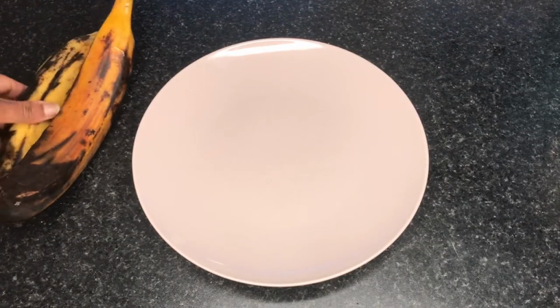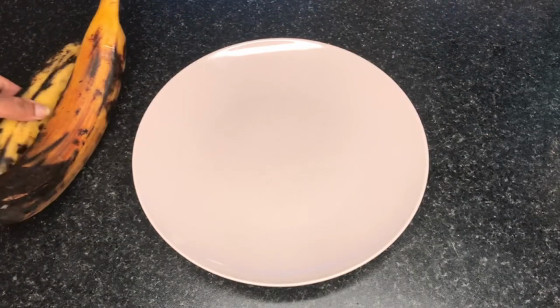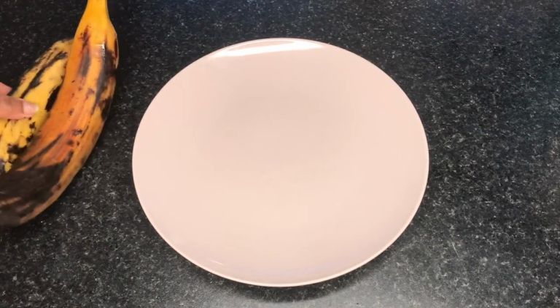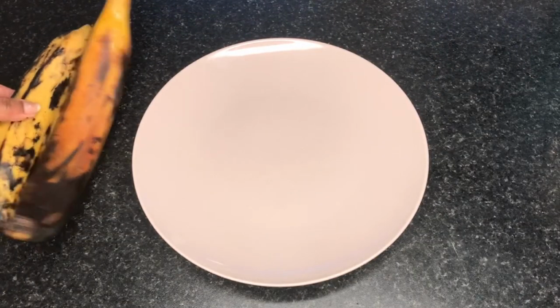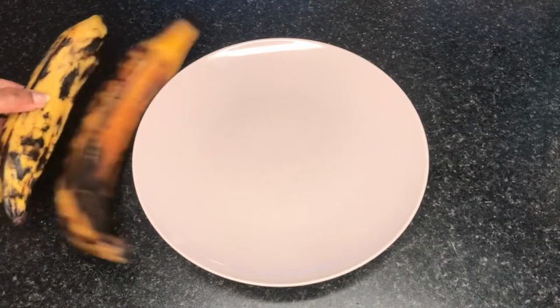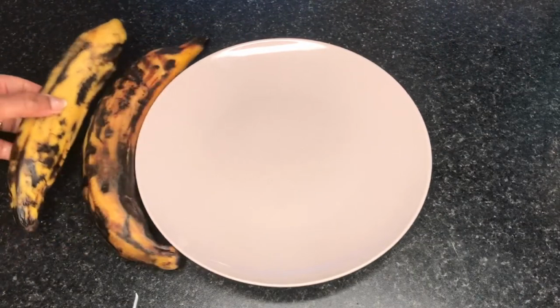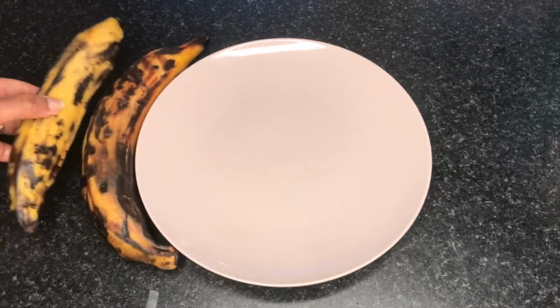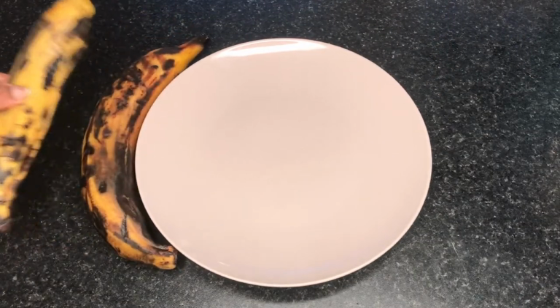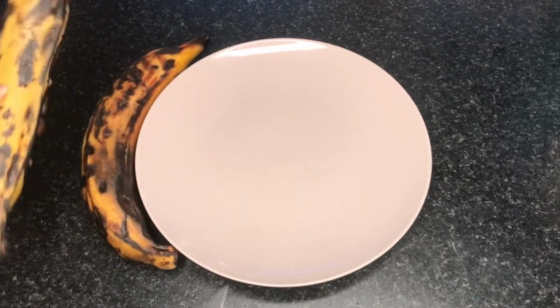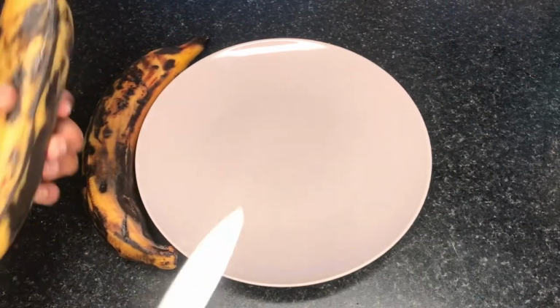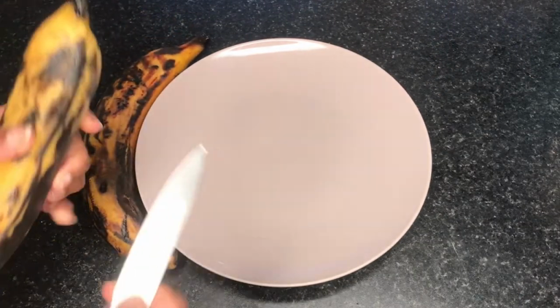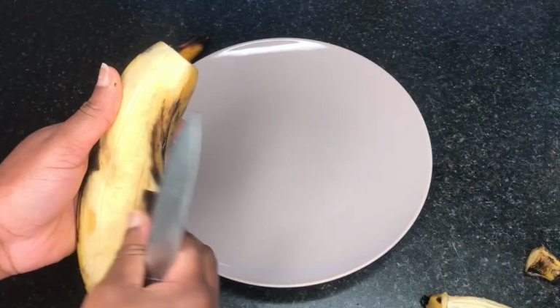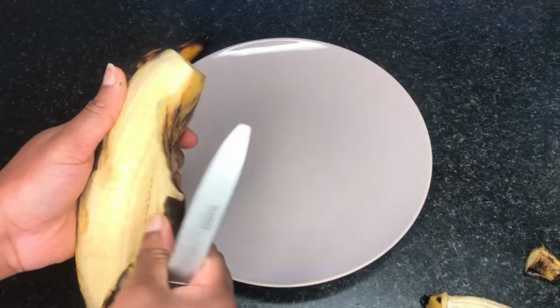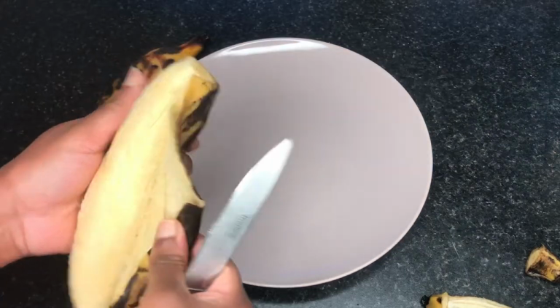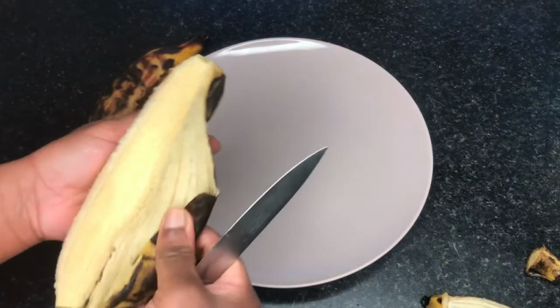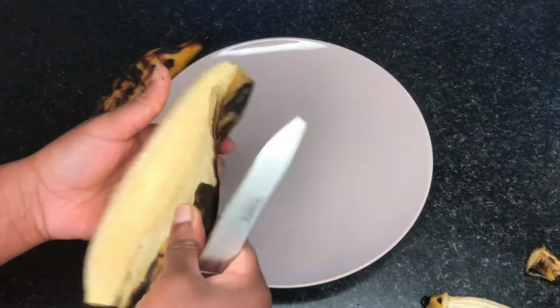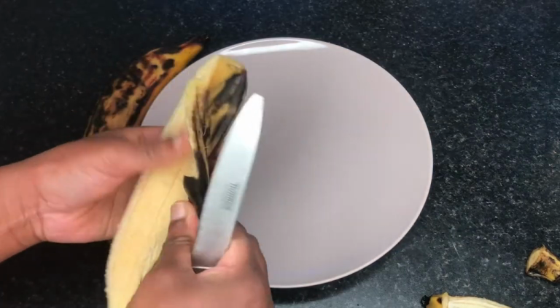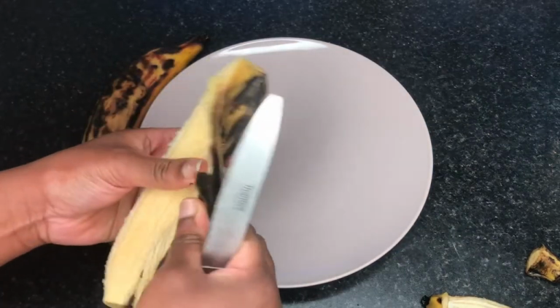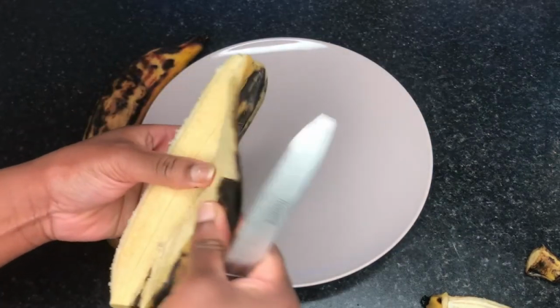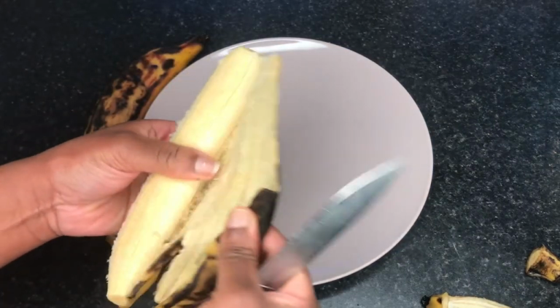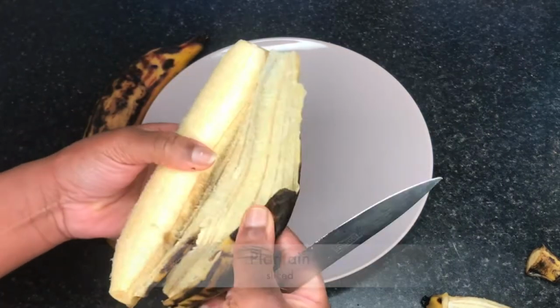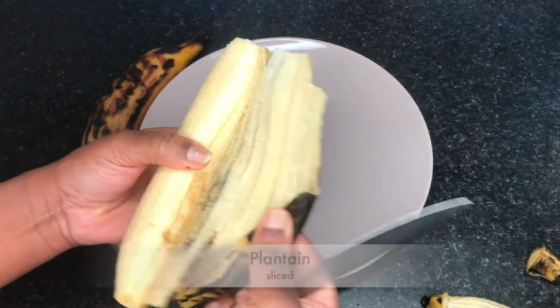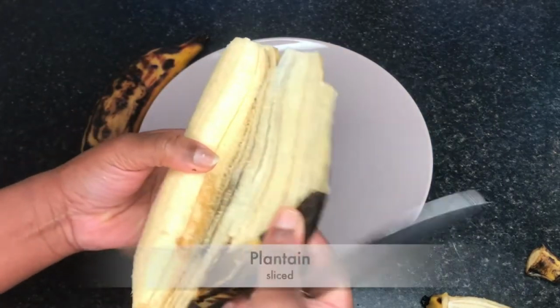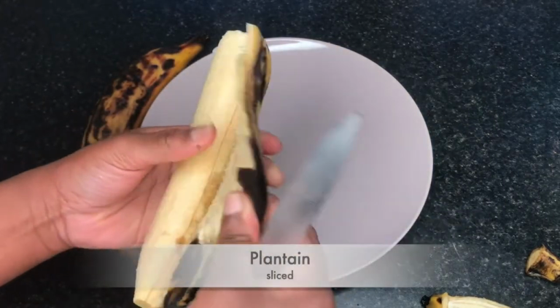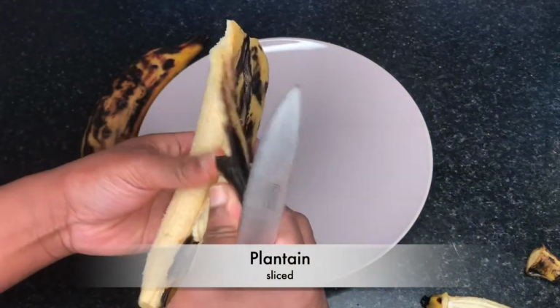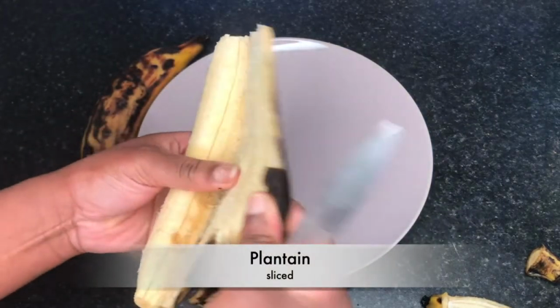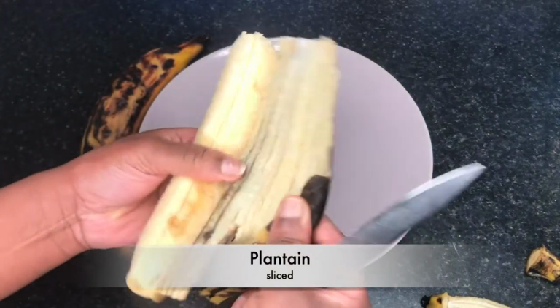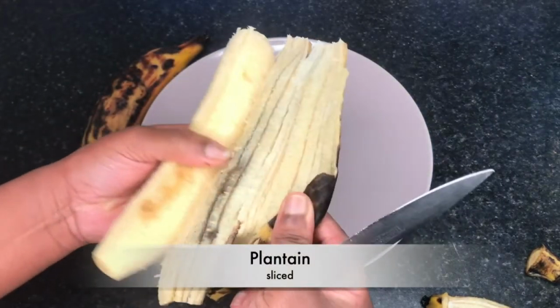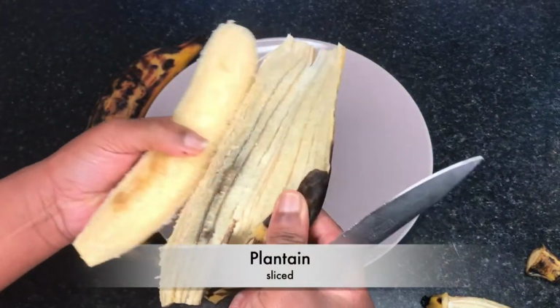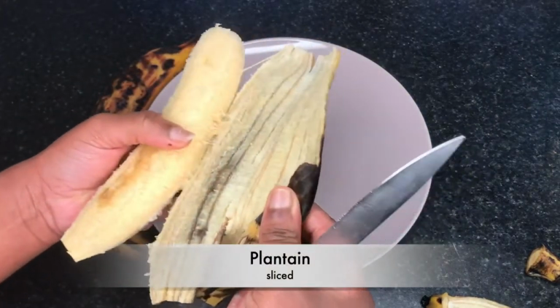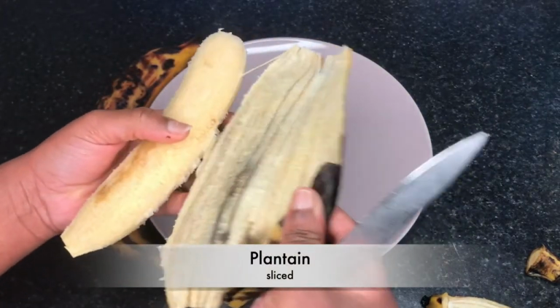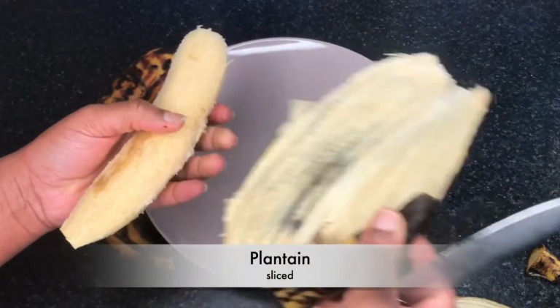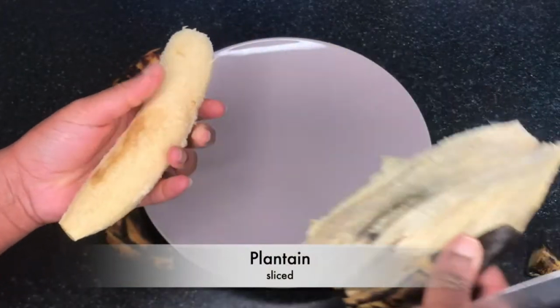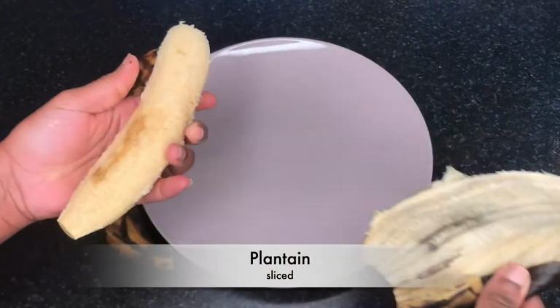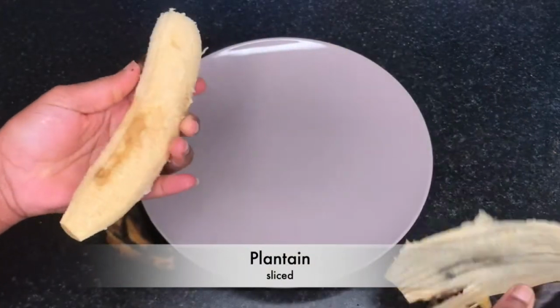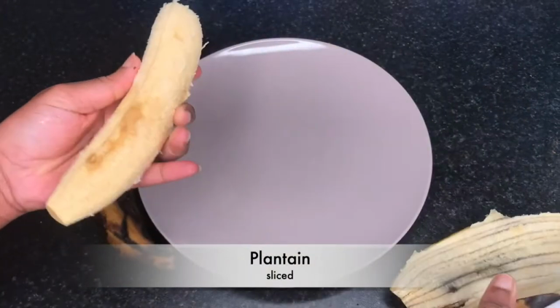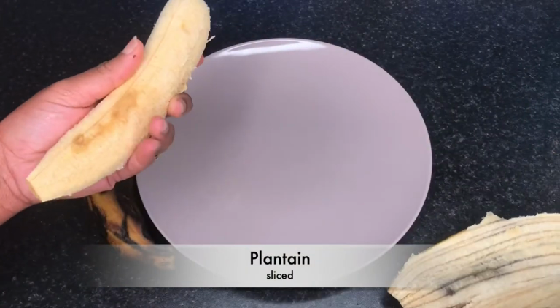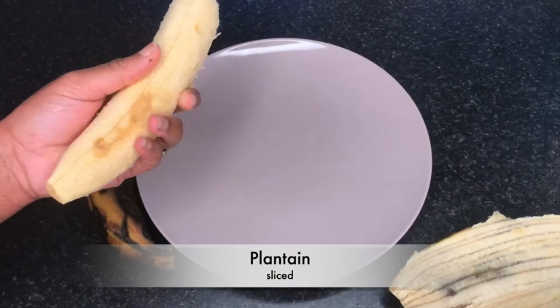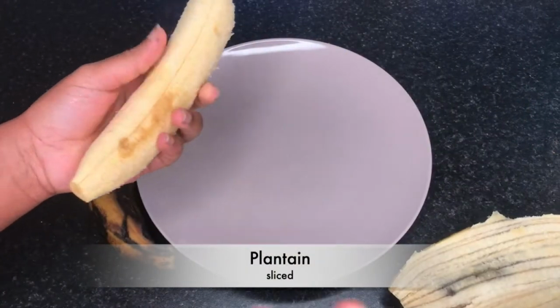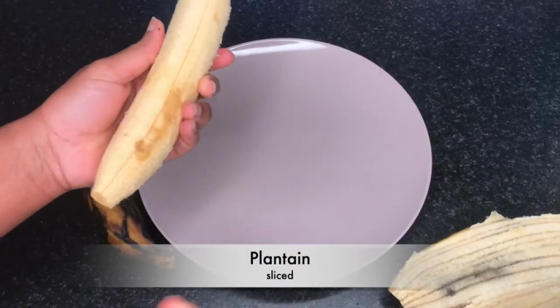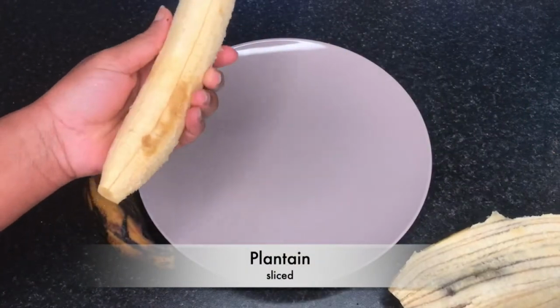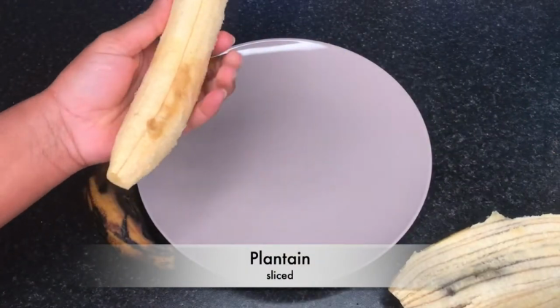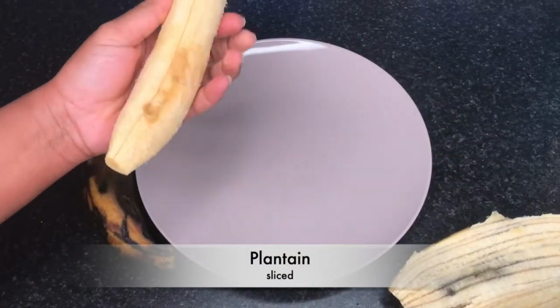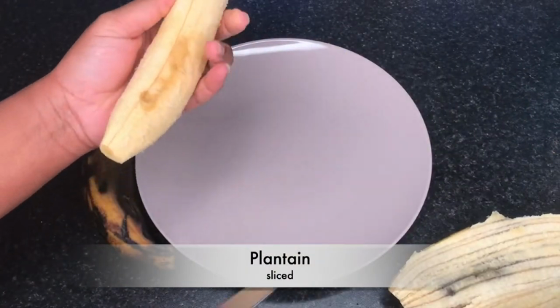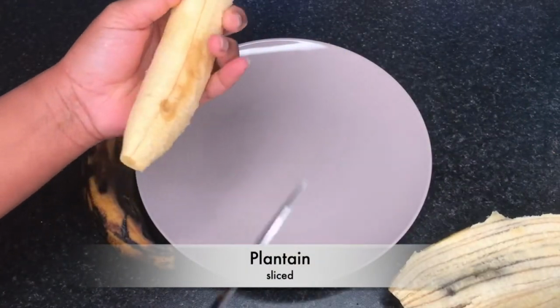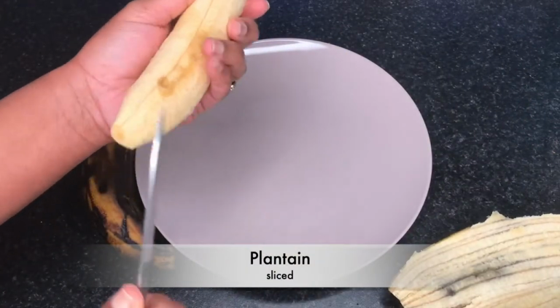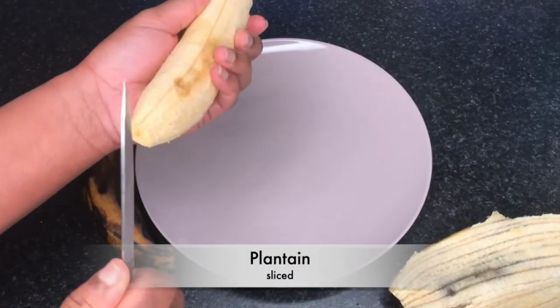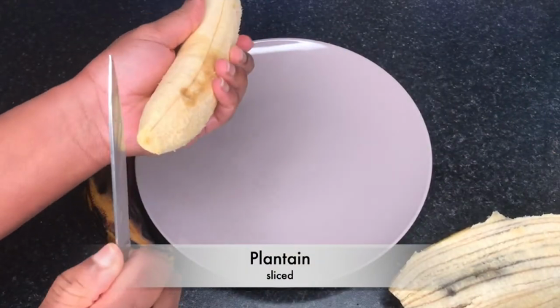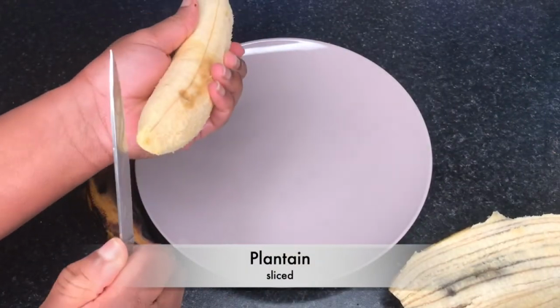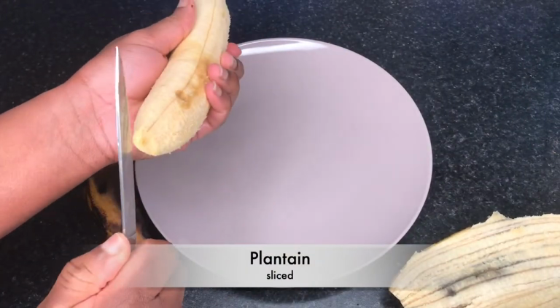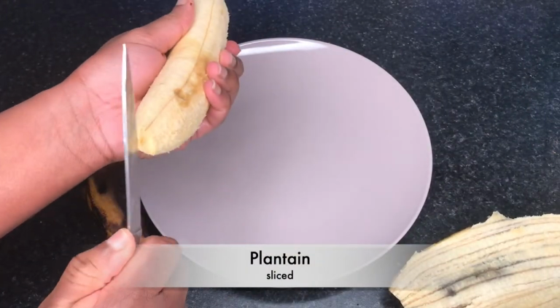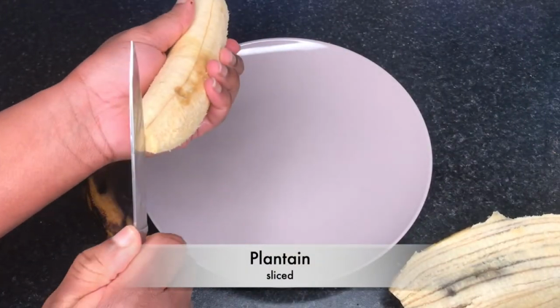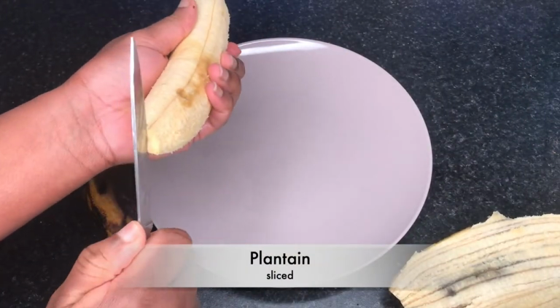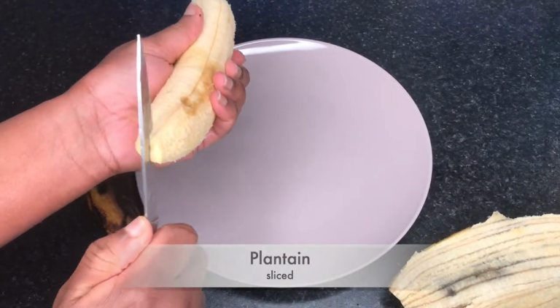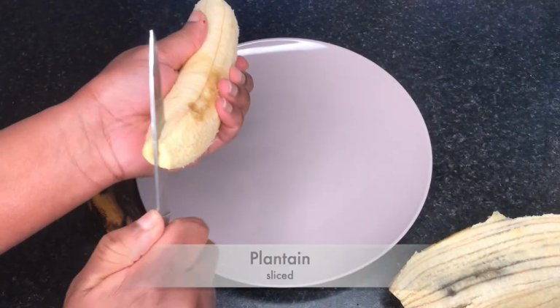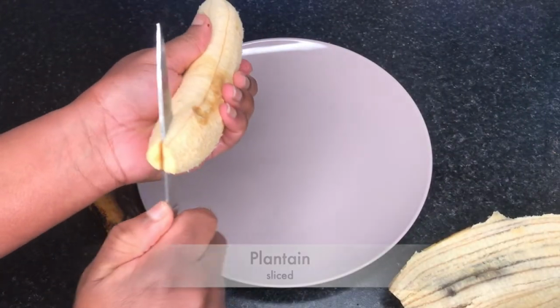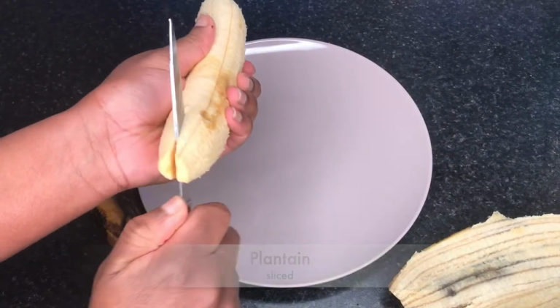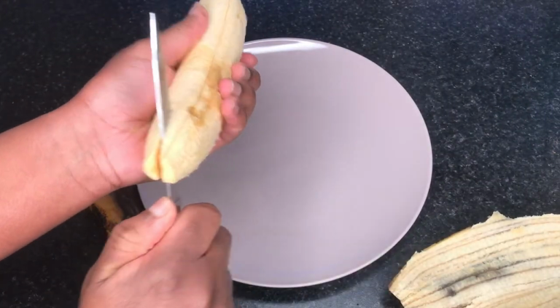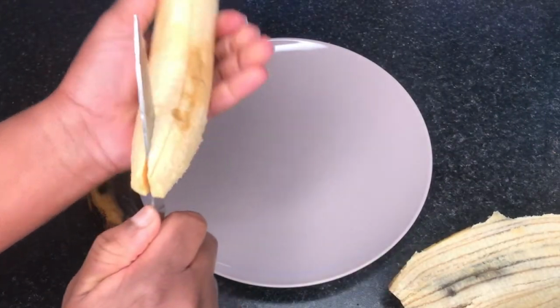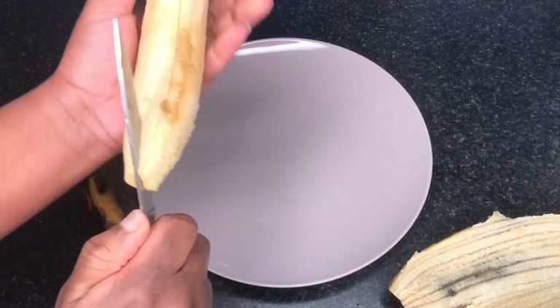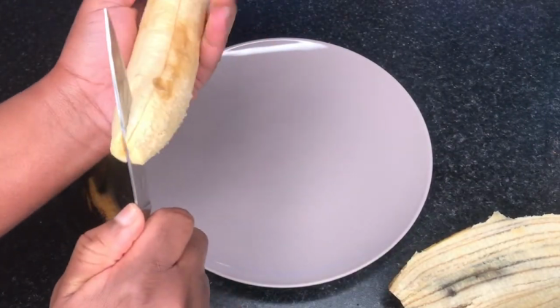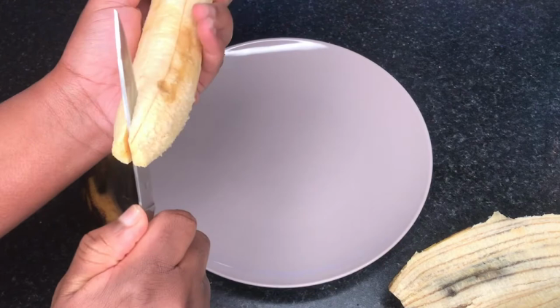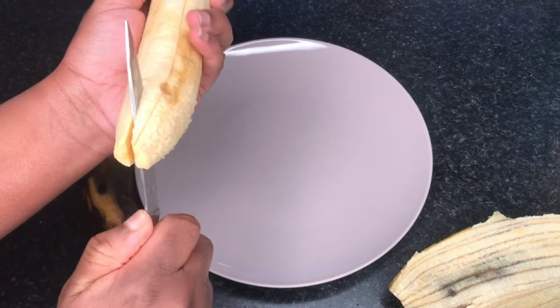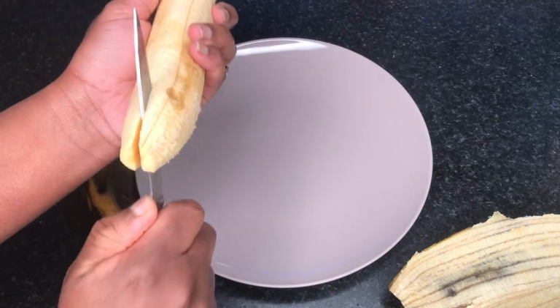I'm also having some plantain, which I cut into my preferred shape as well.